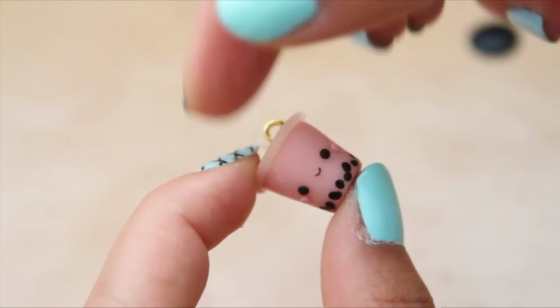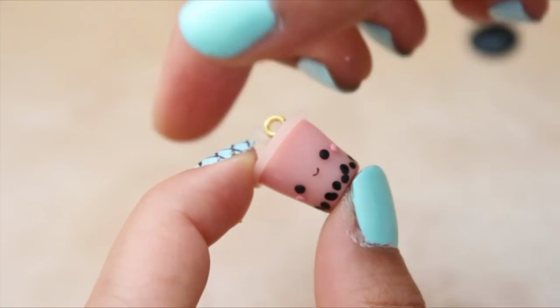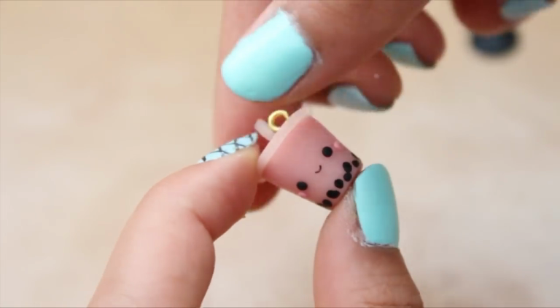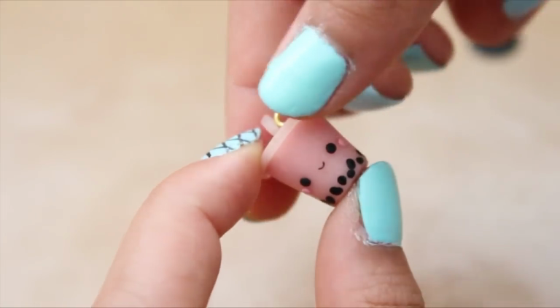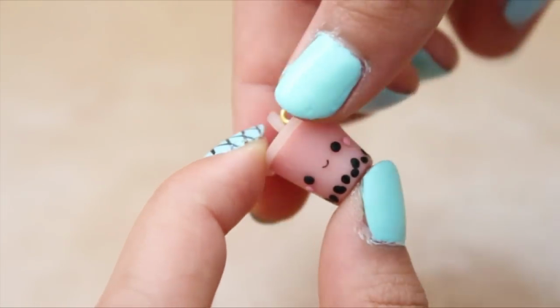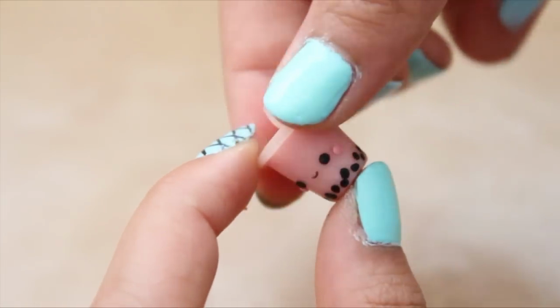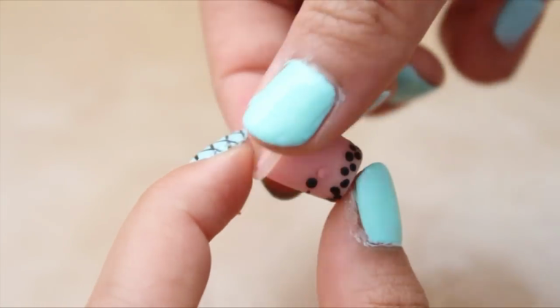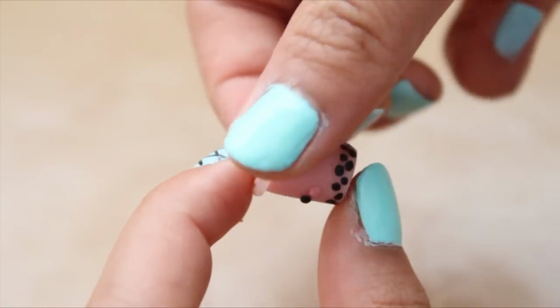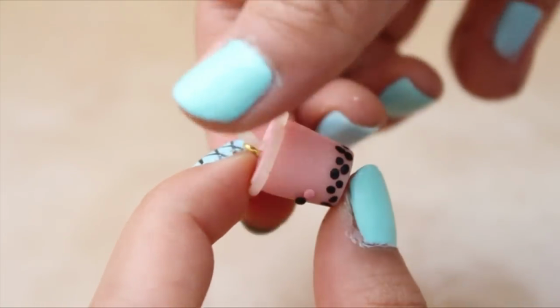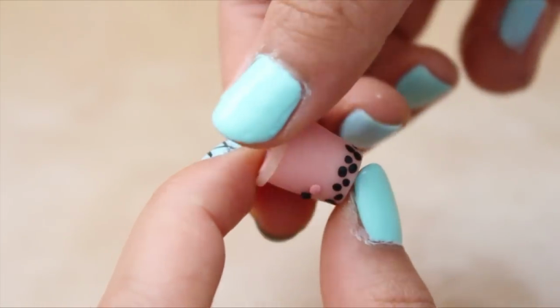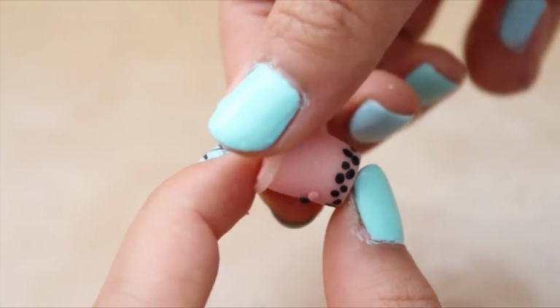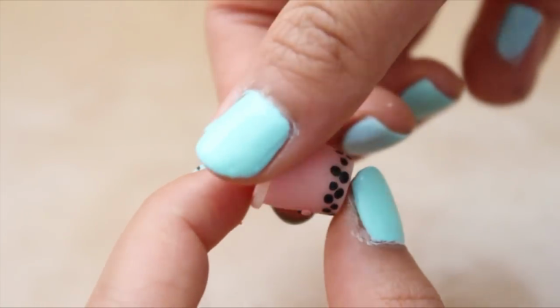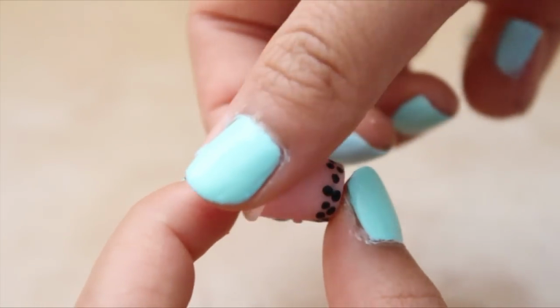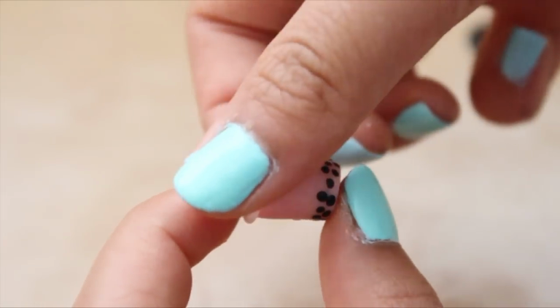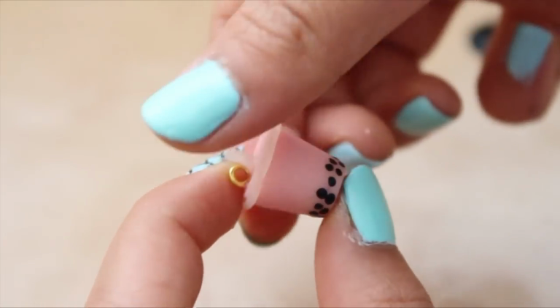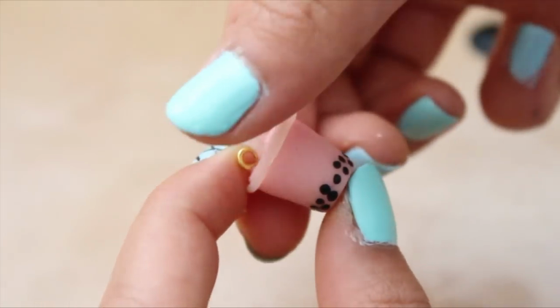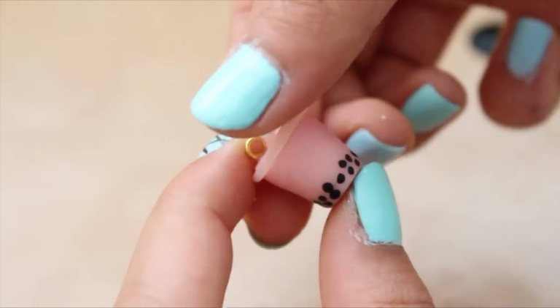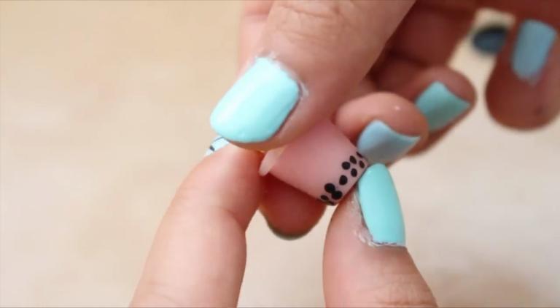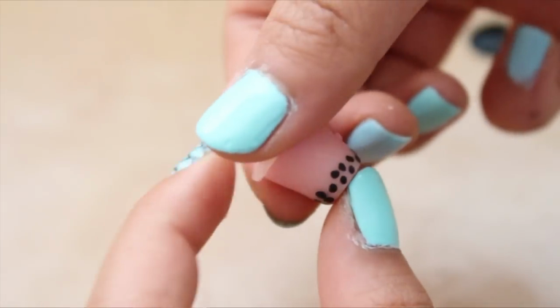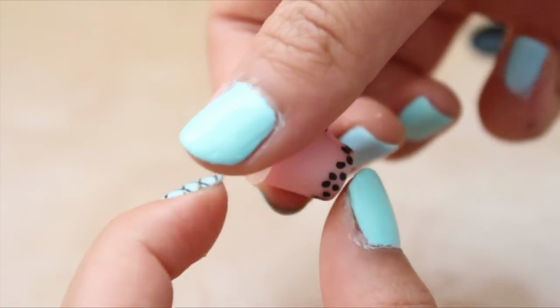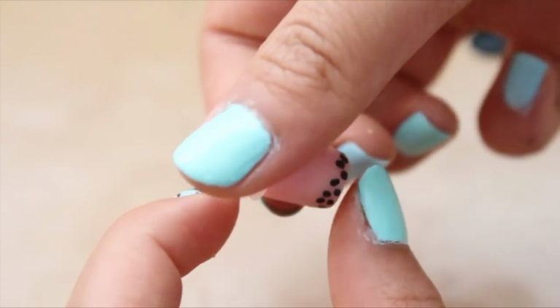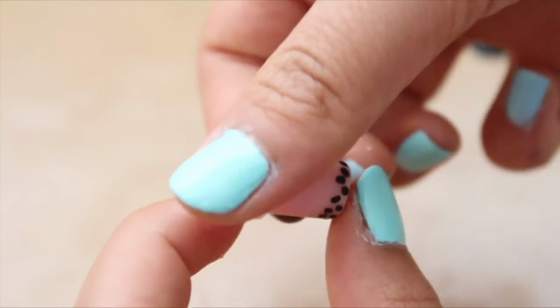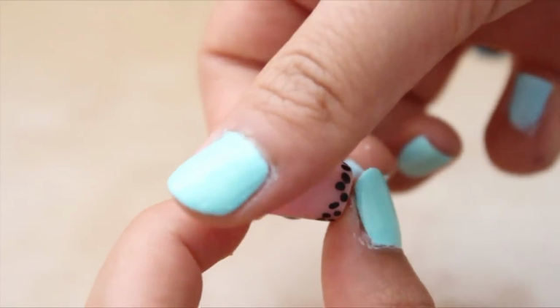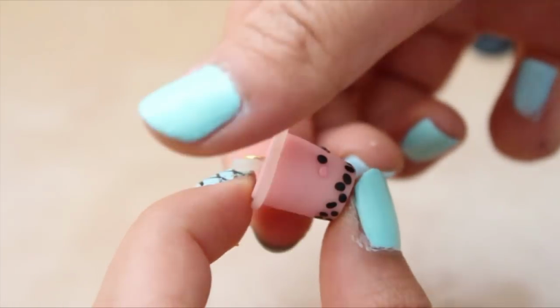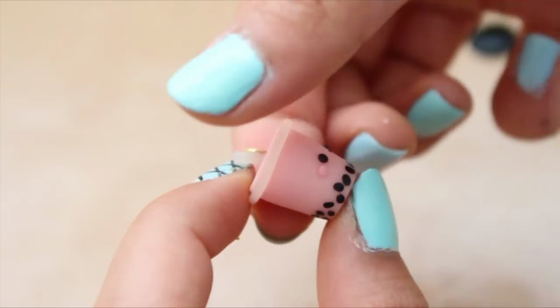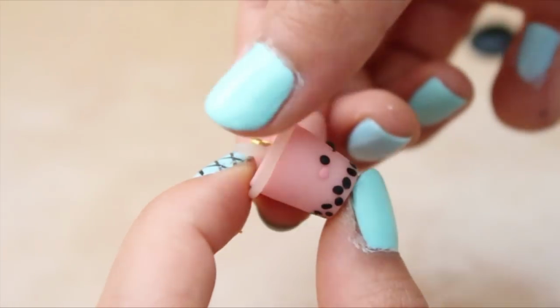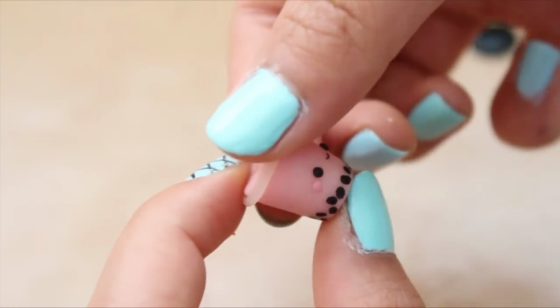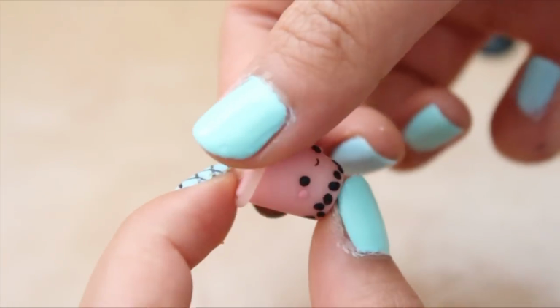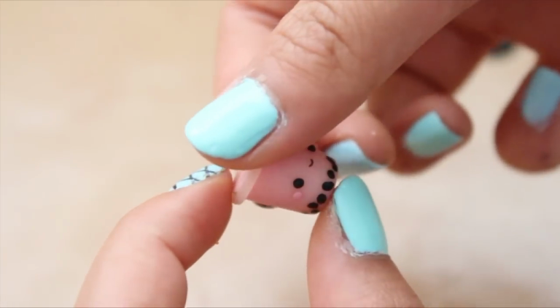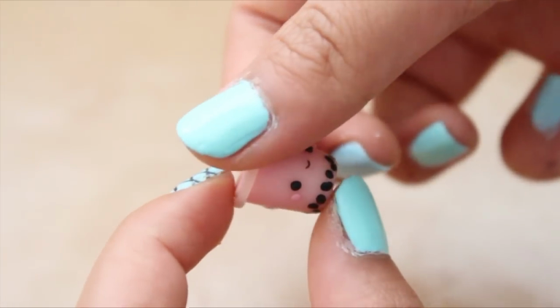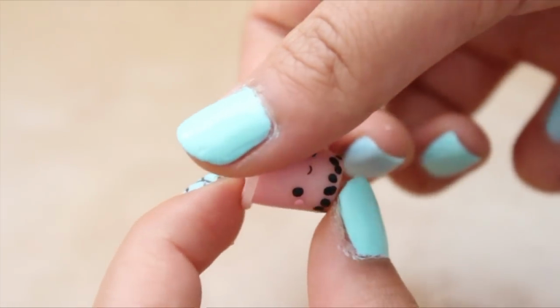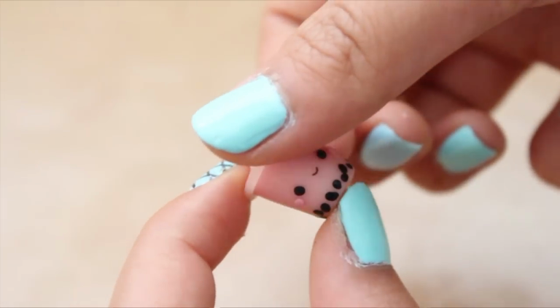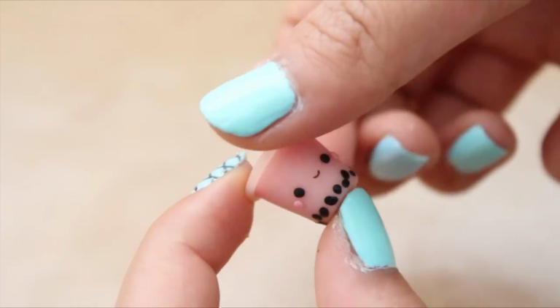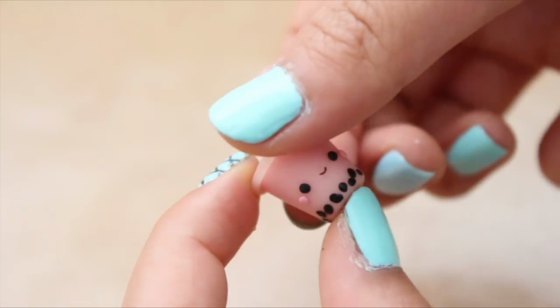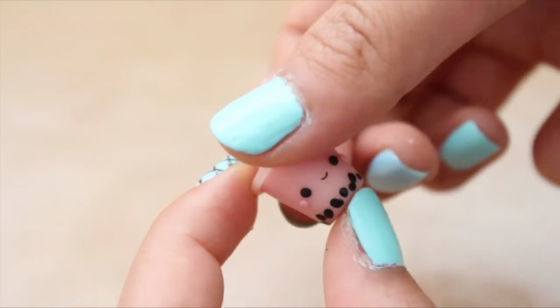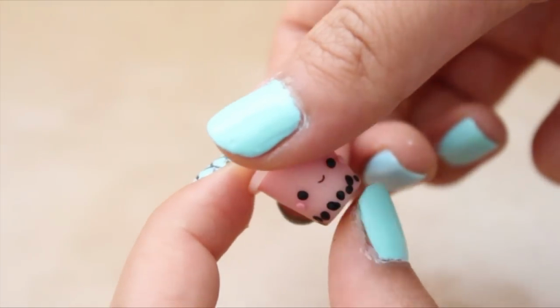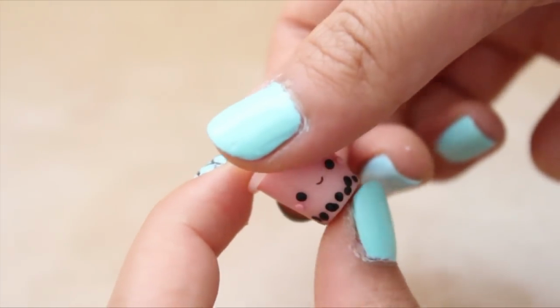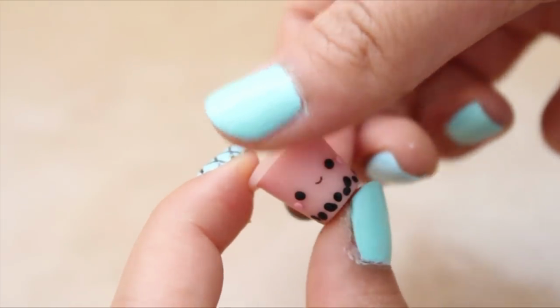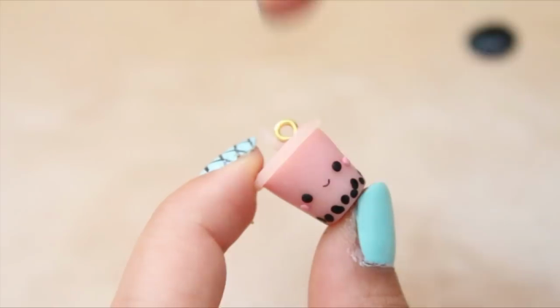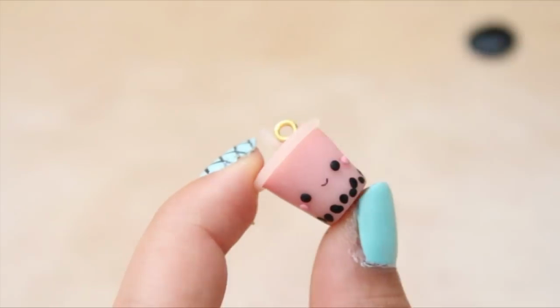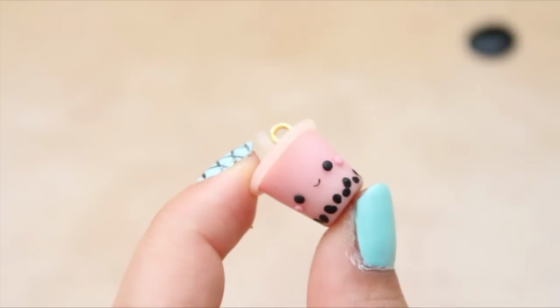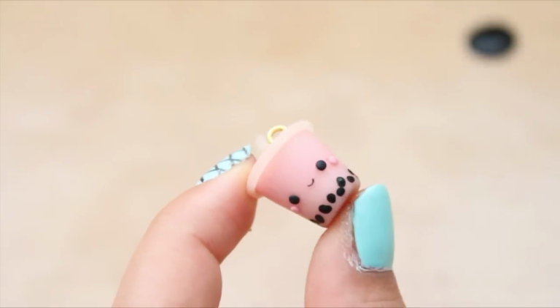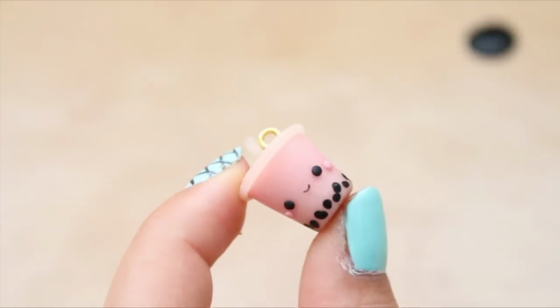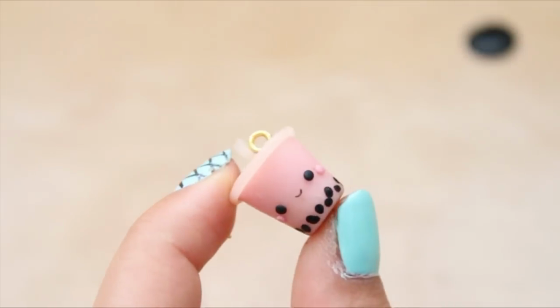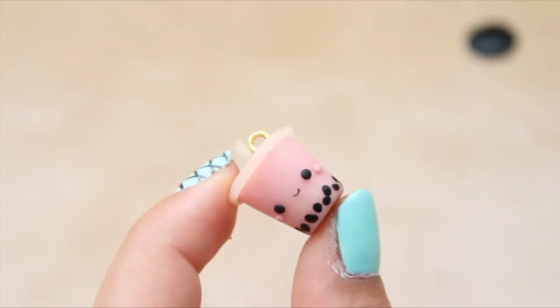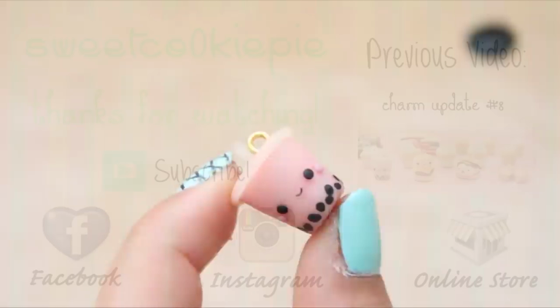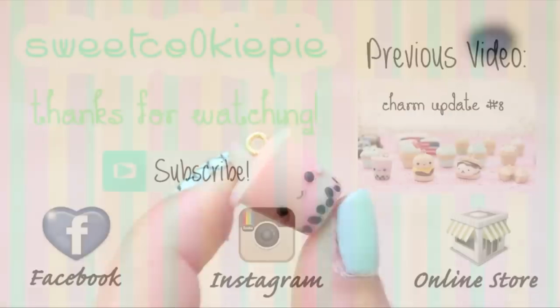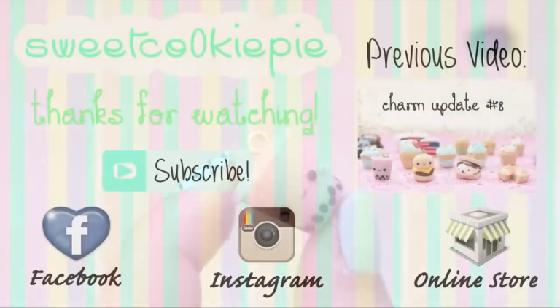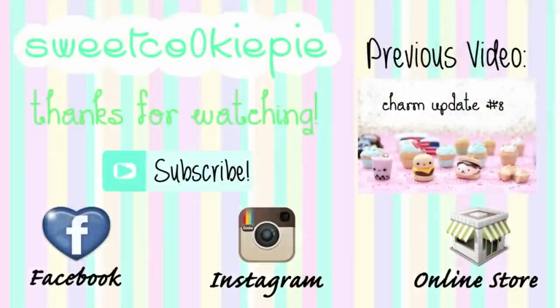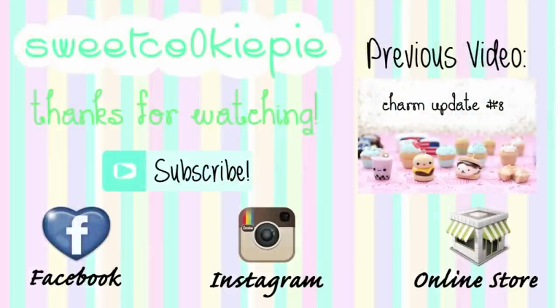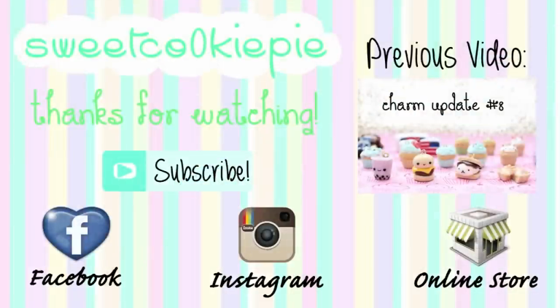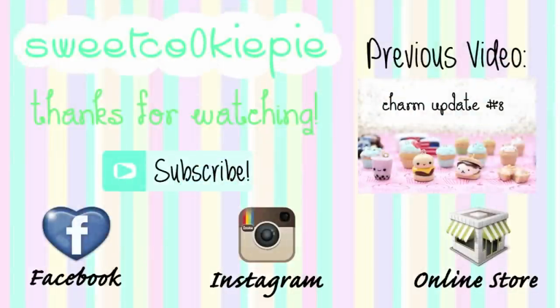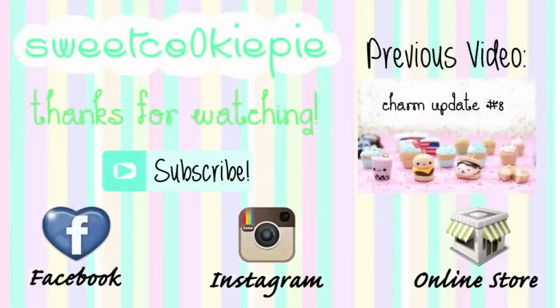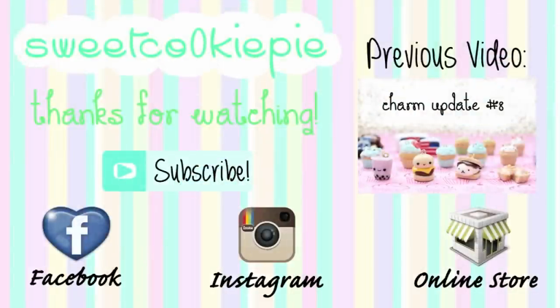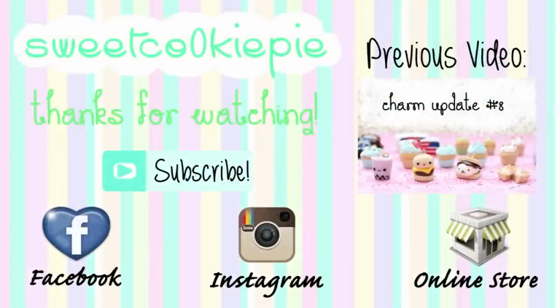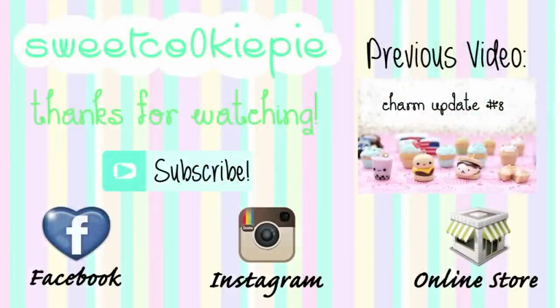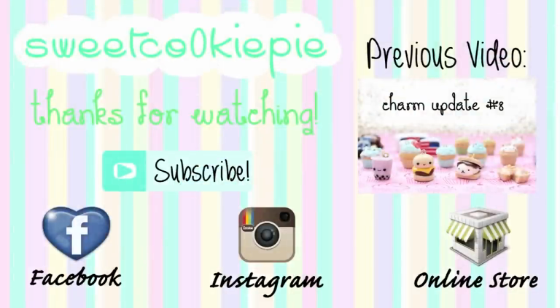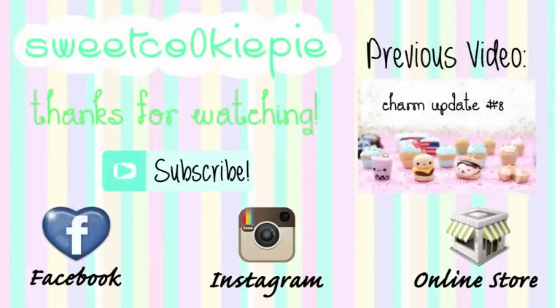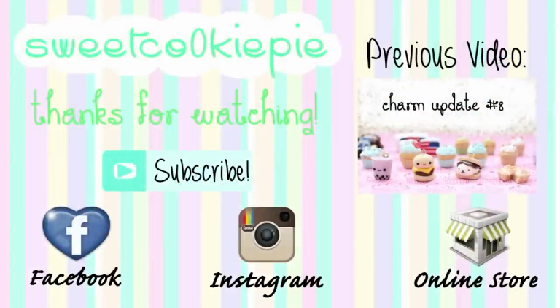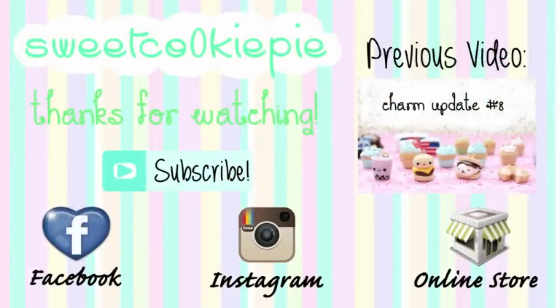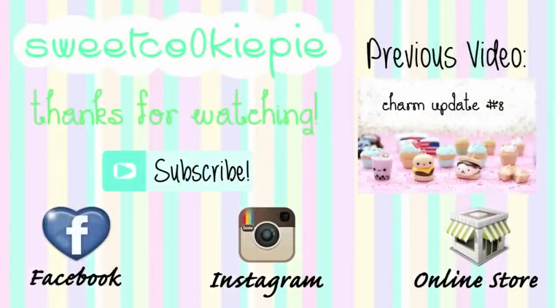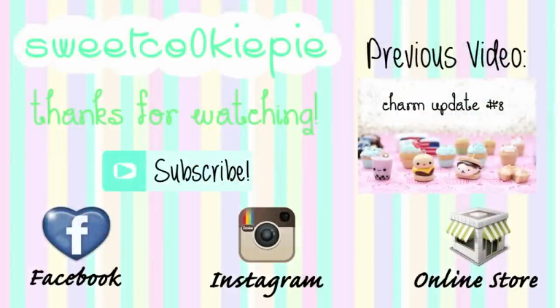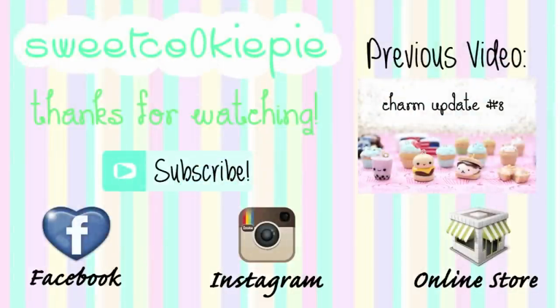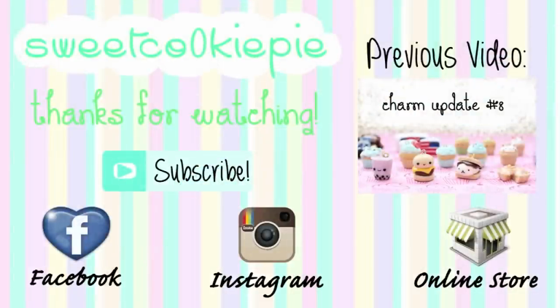So now your Boba Tea Charm is finished, you can go ahead and glaze it. Thank you guys so much for watching and I will see you all next time. Bye everyone!